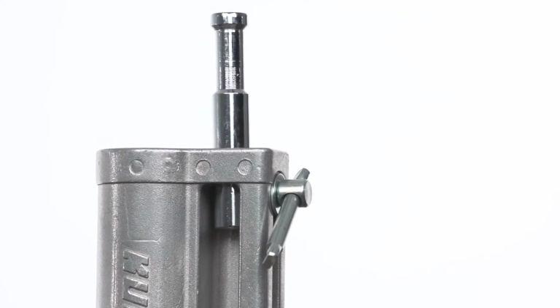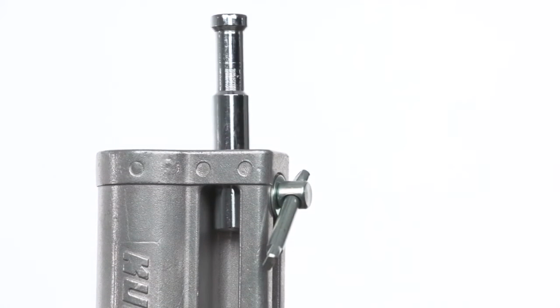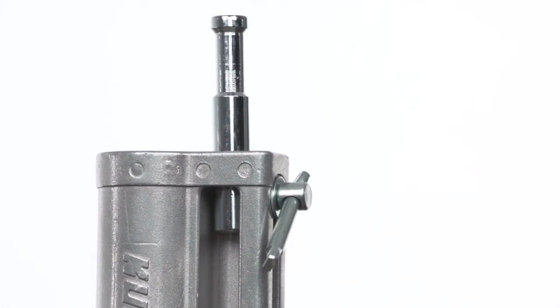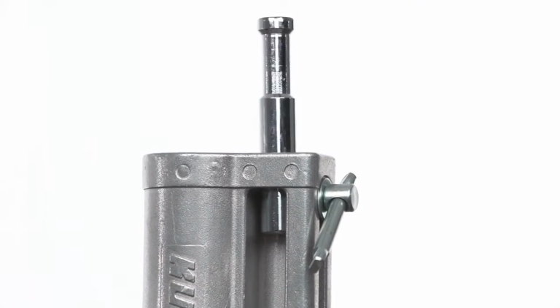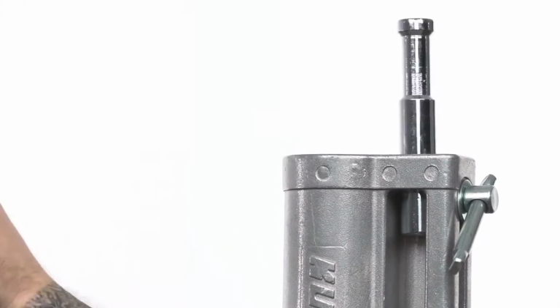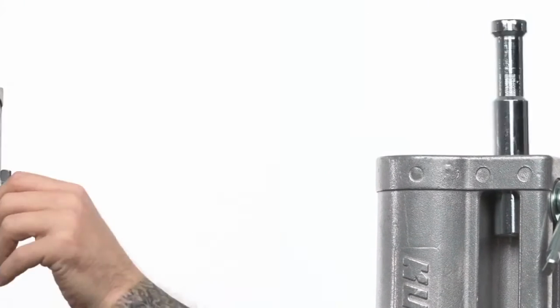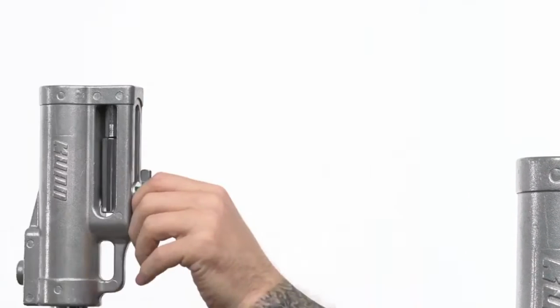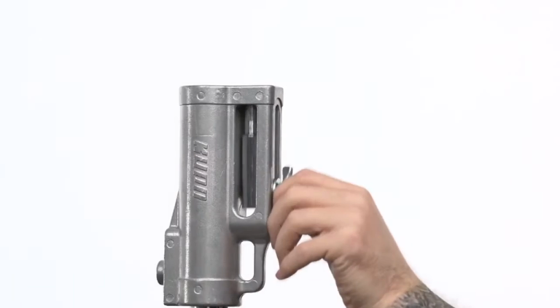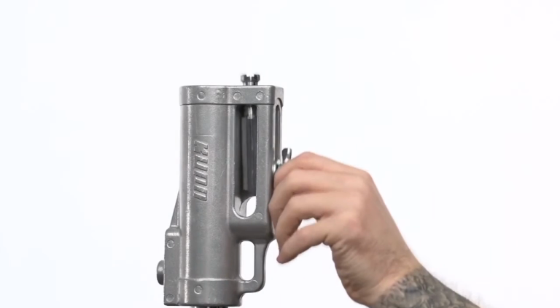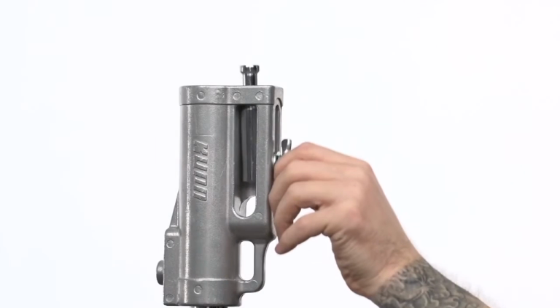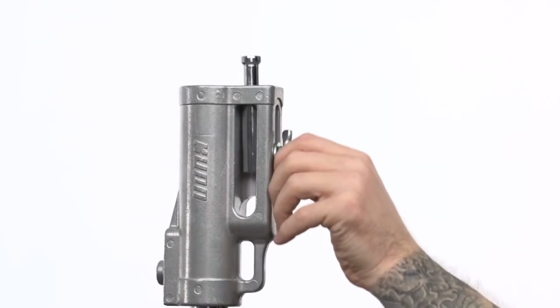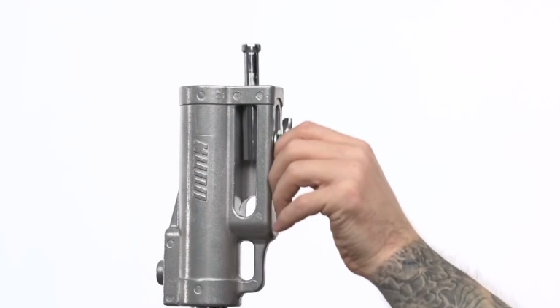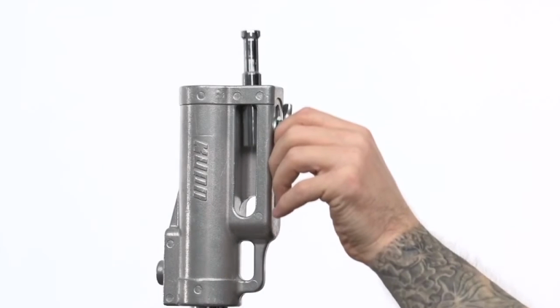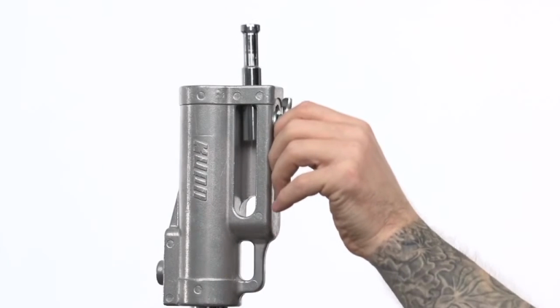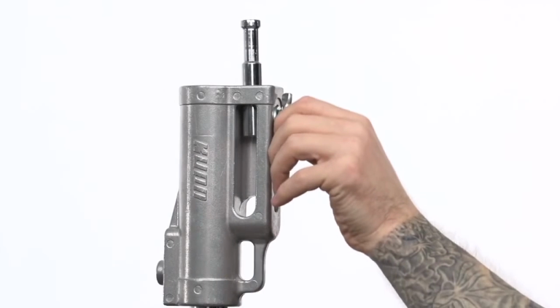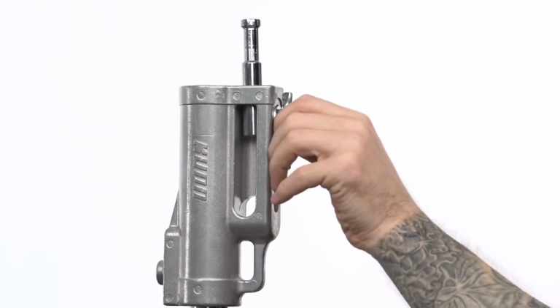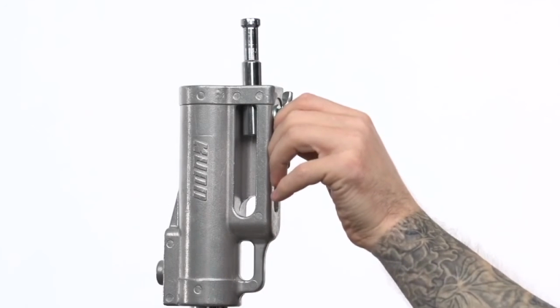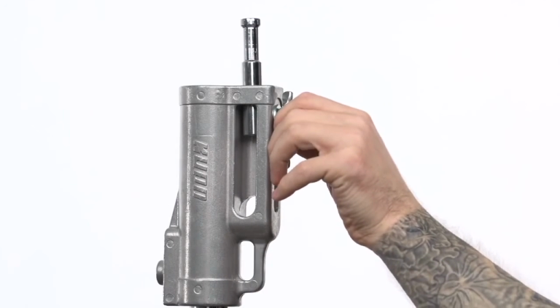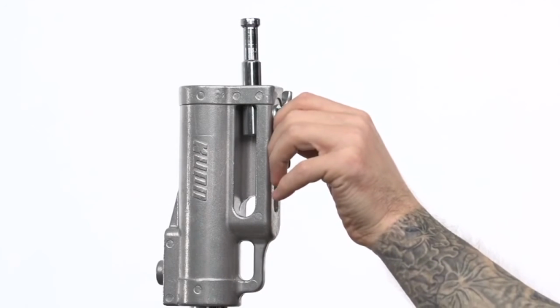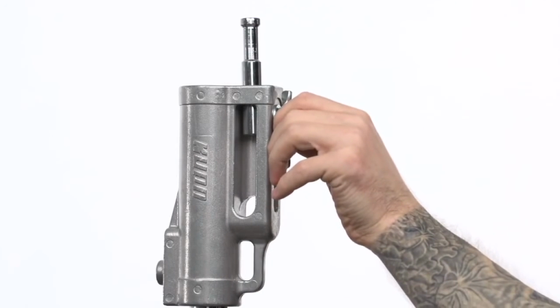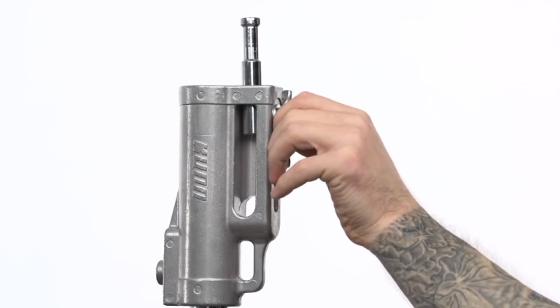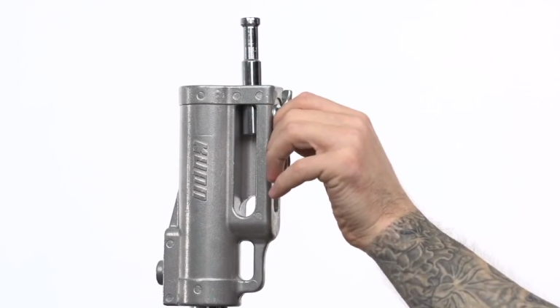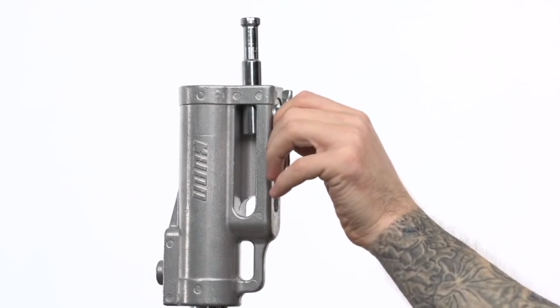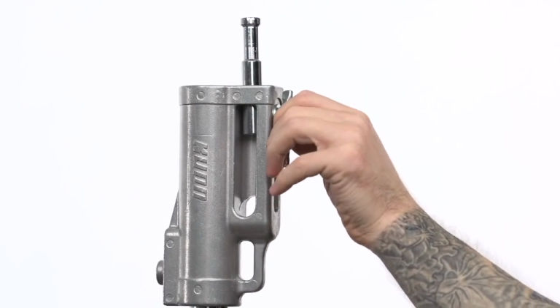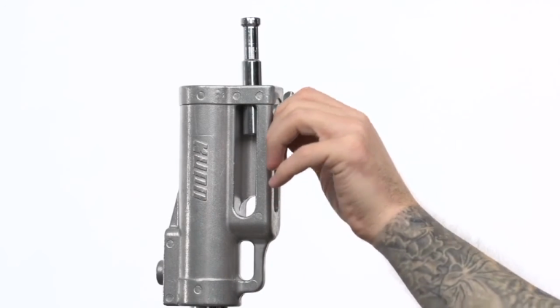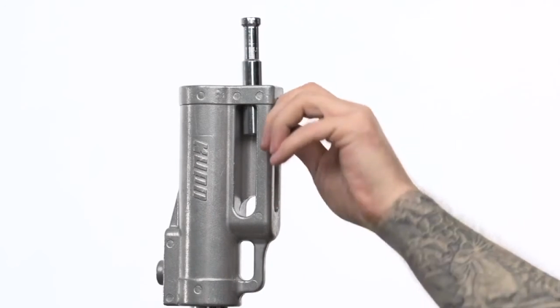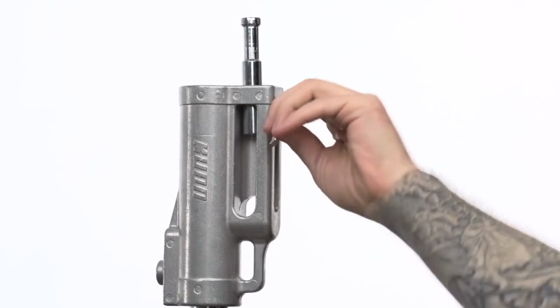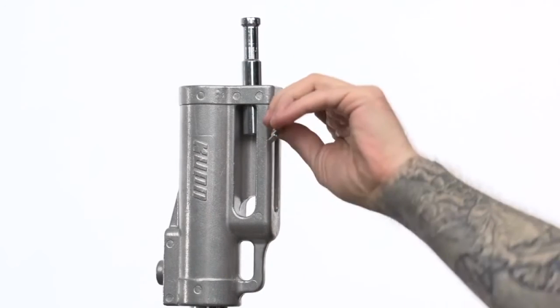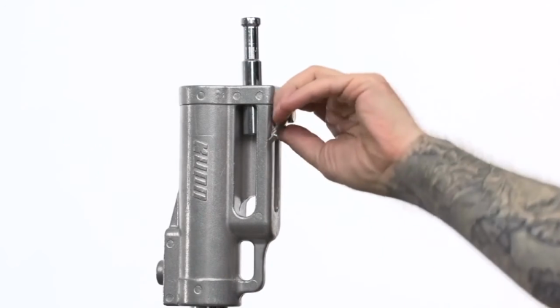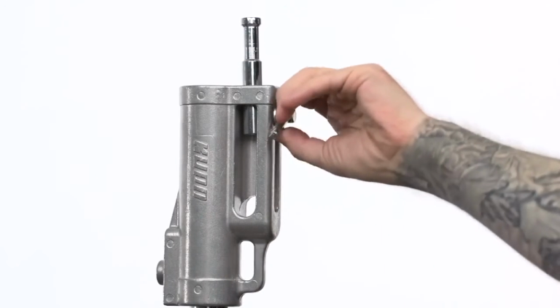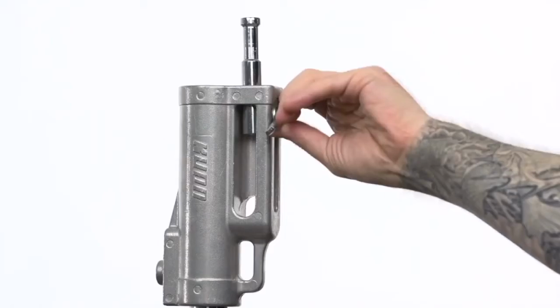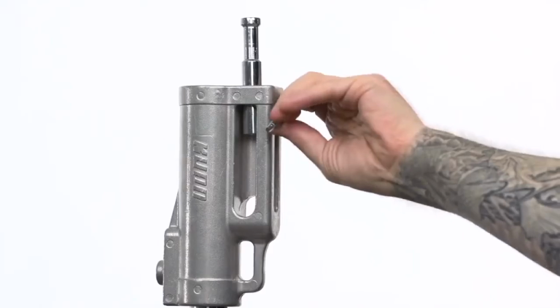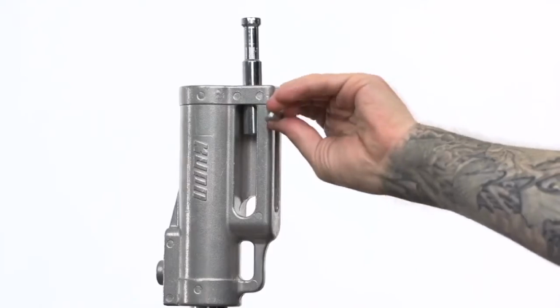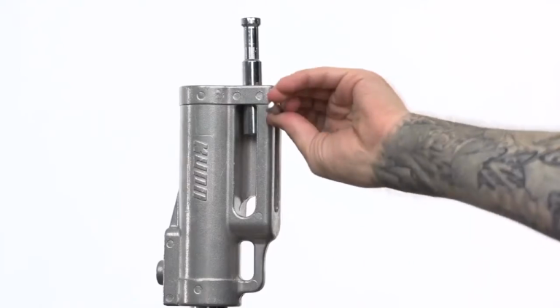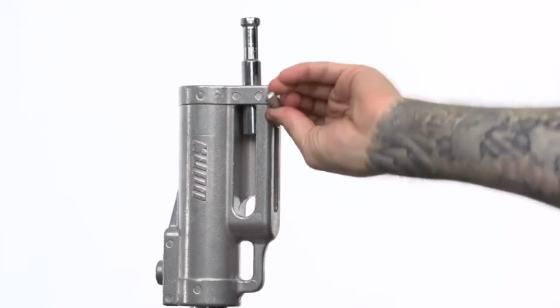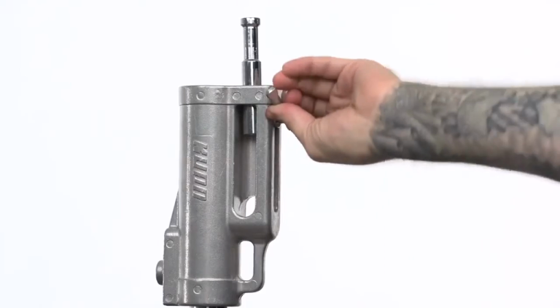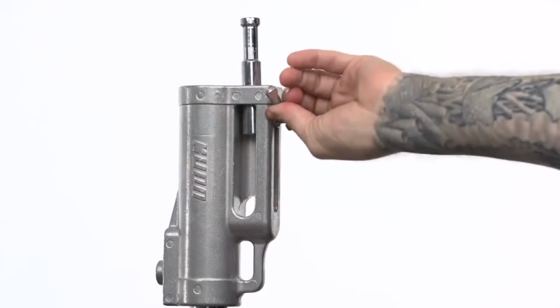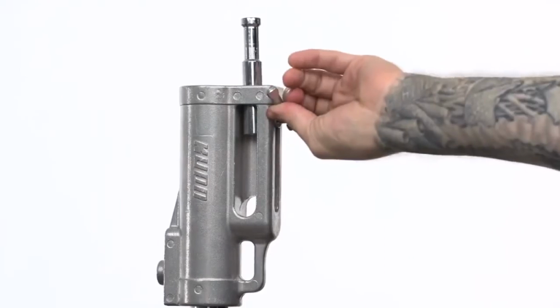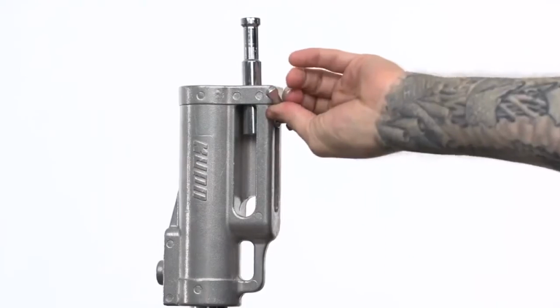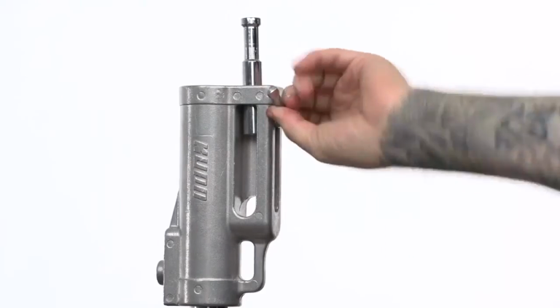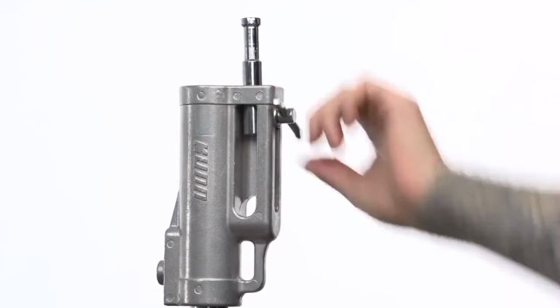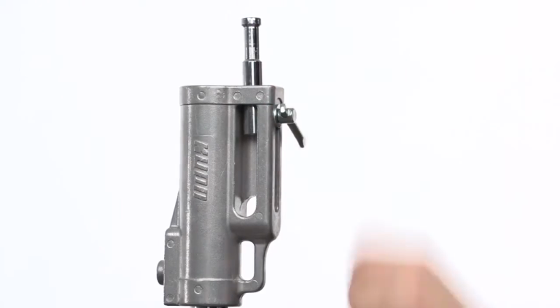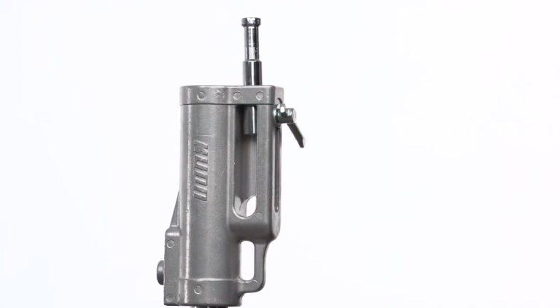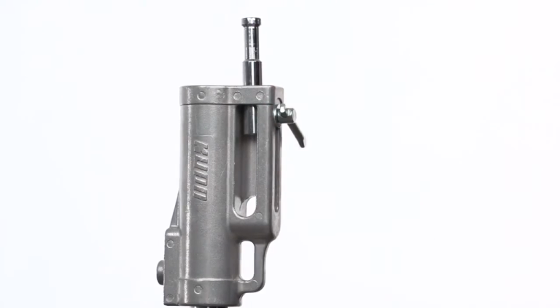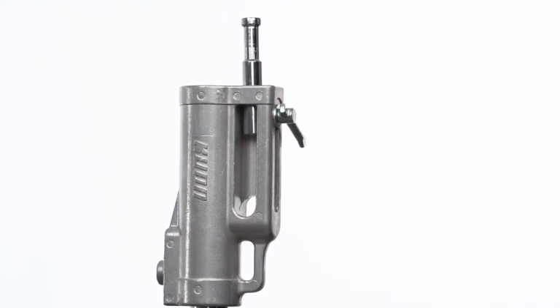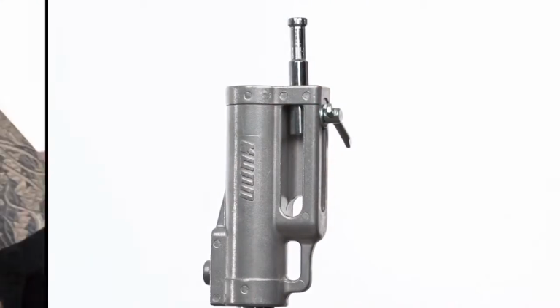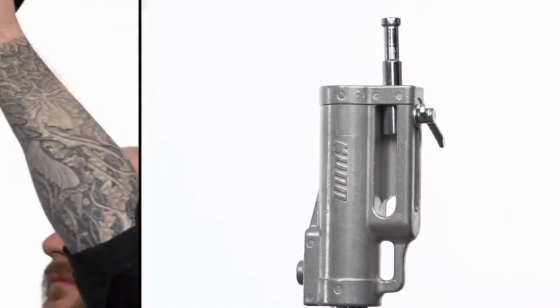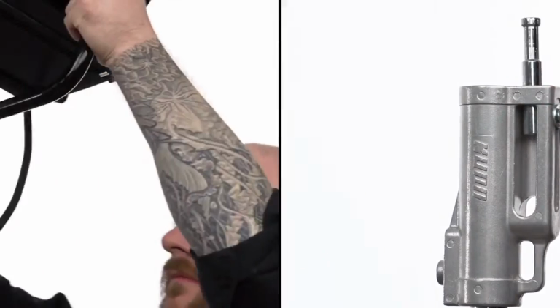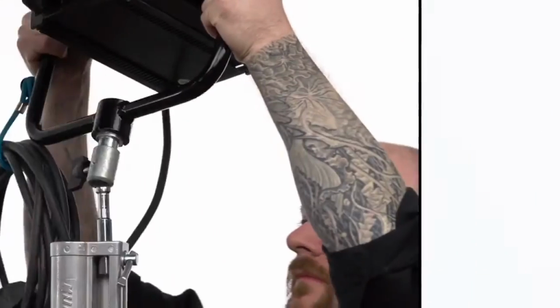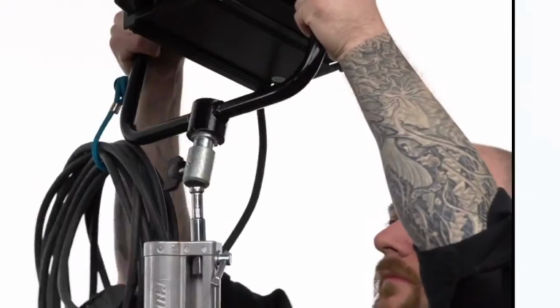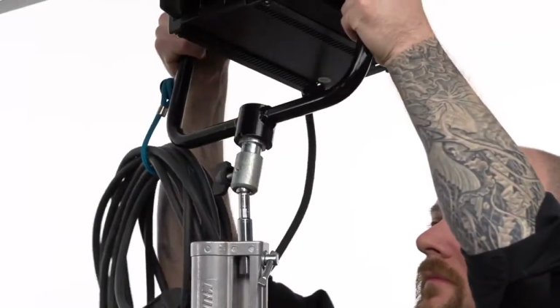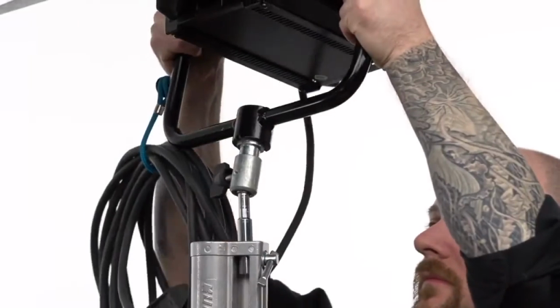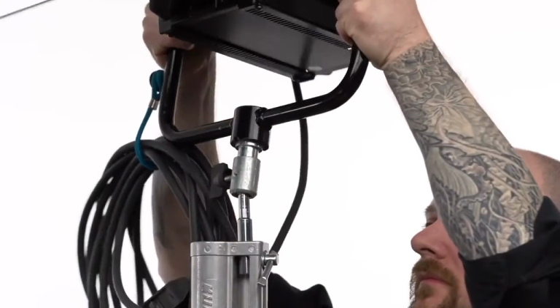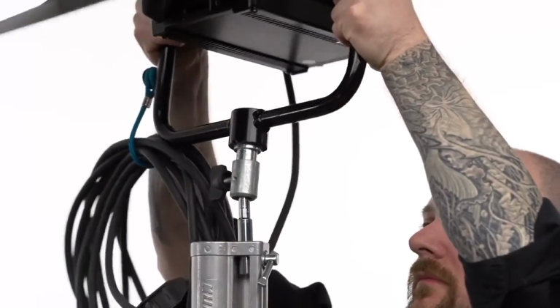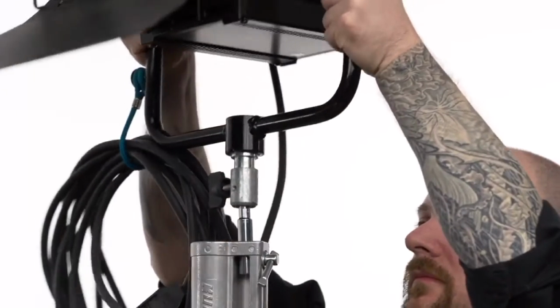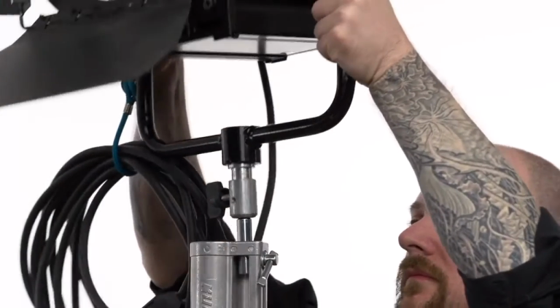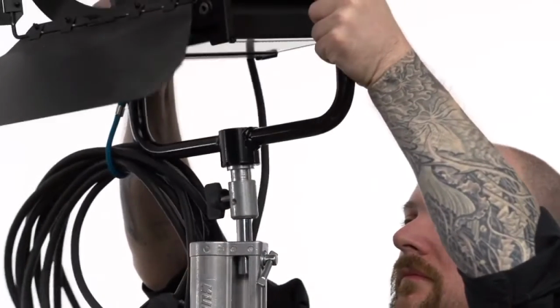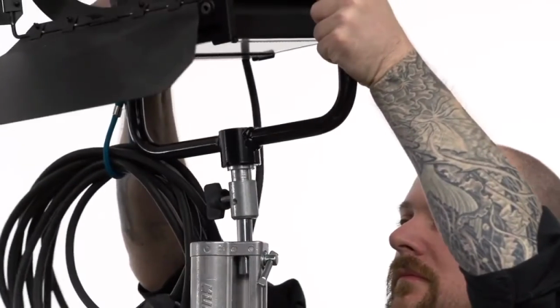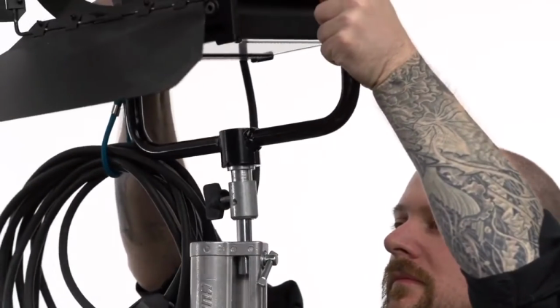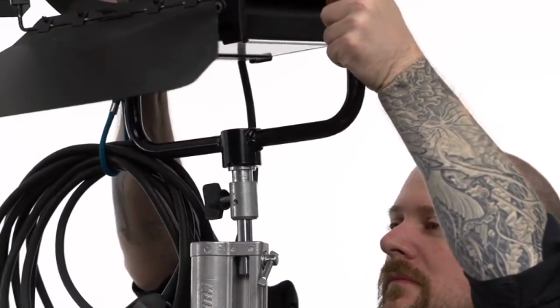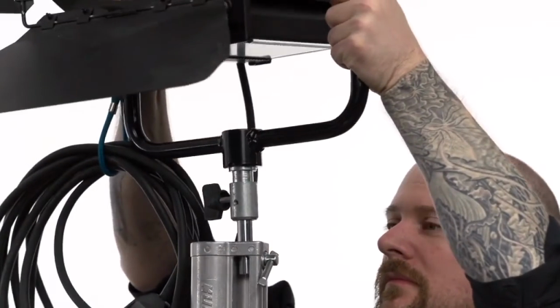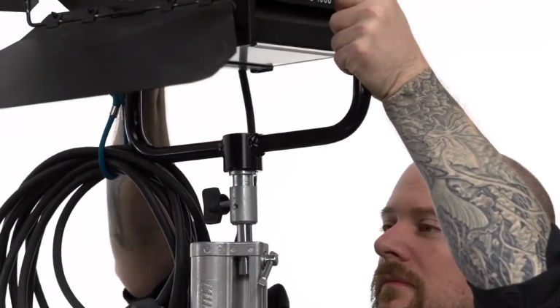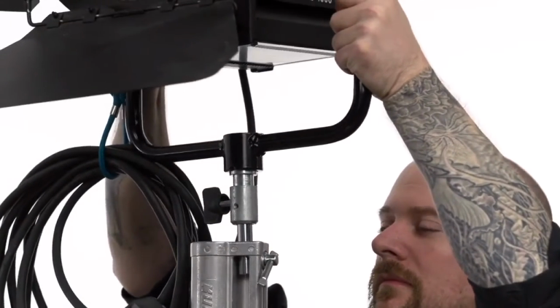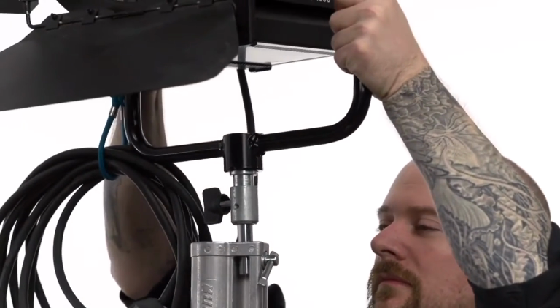Simply loosen both set screws, slide the pin up and lock it down. Now you're ready to mount your light fixture.